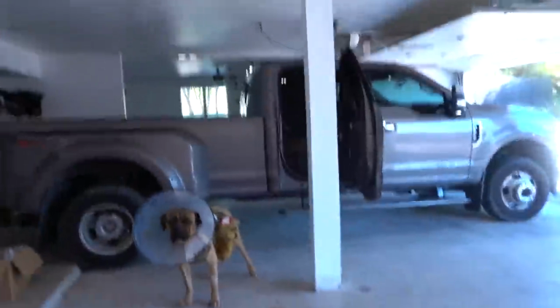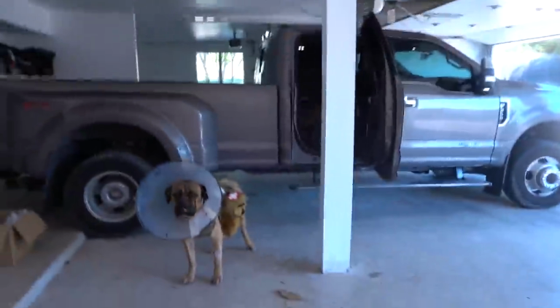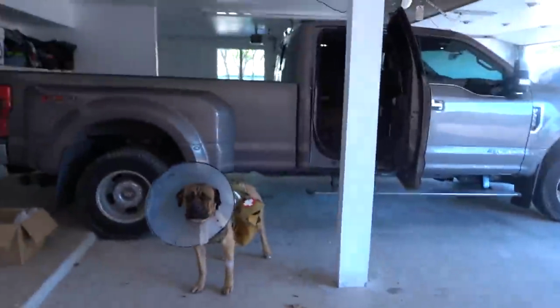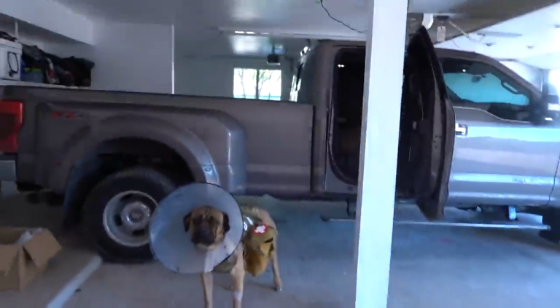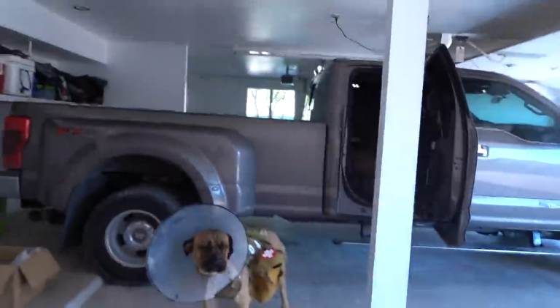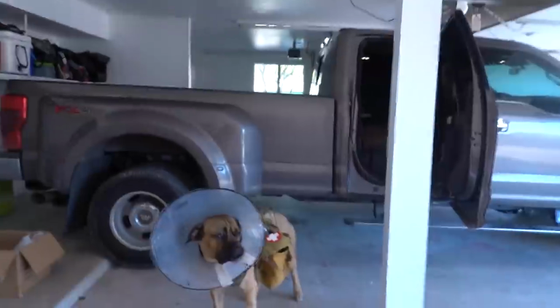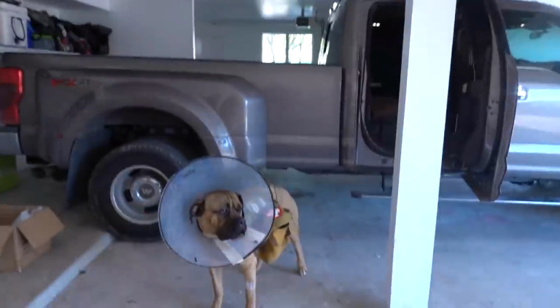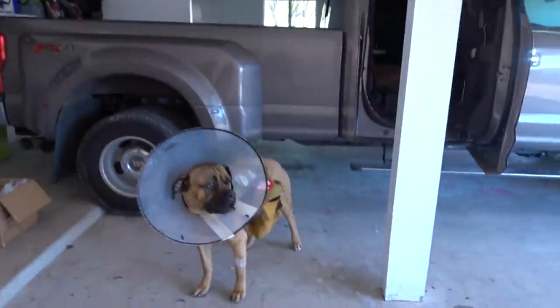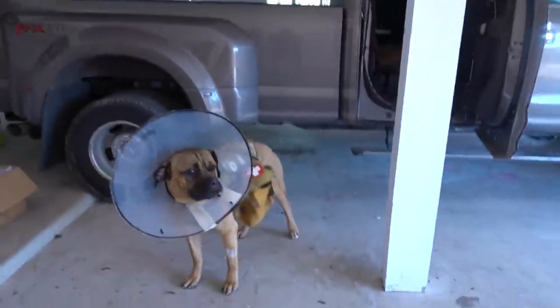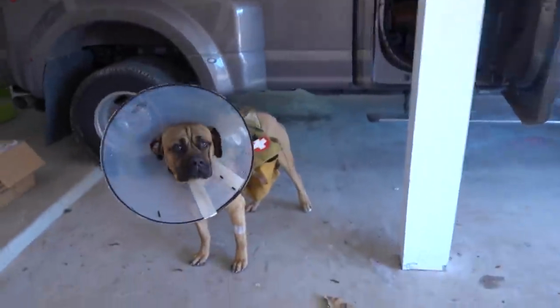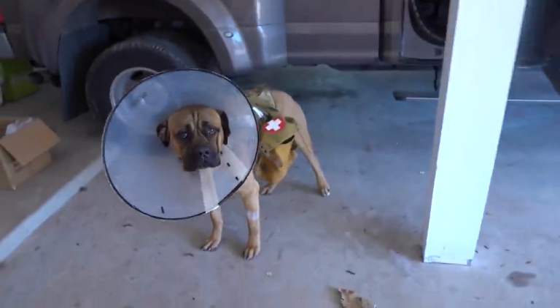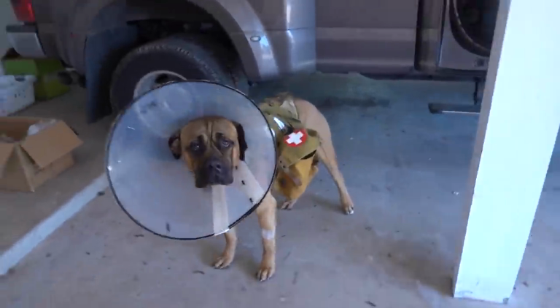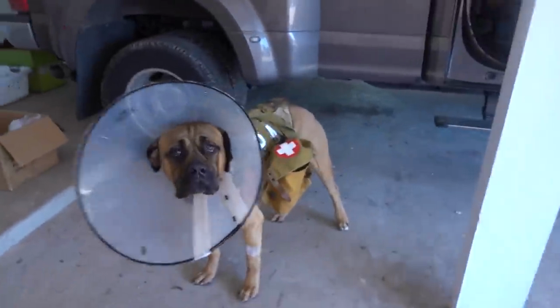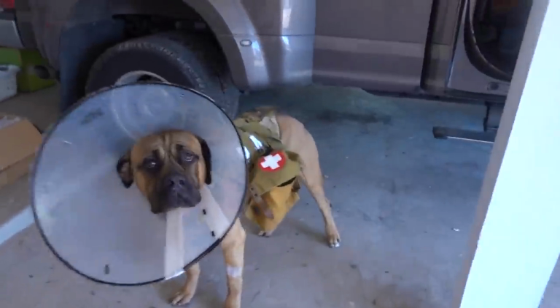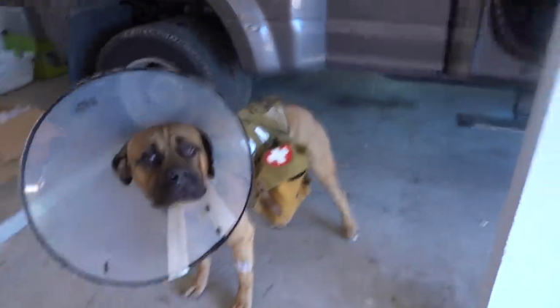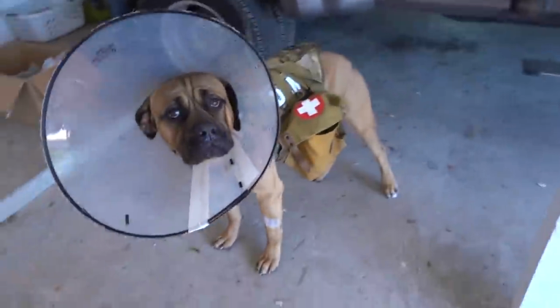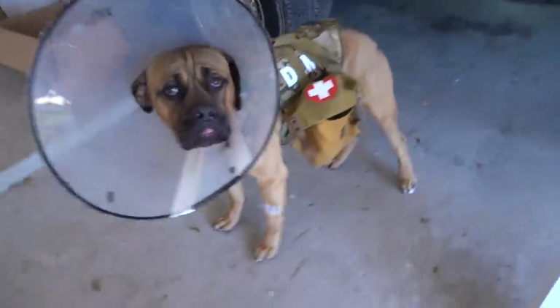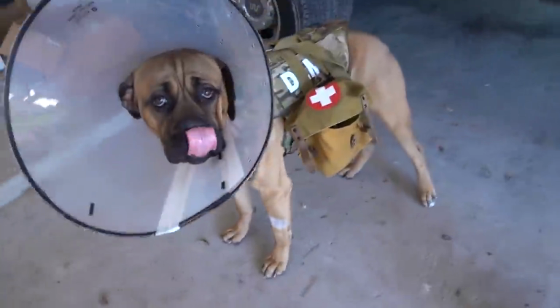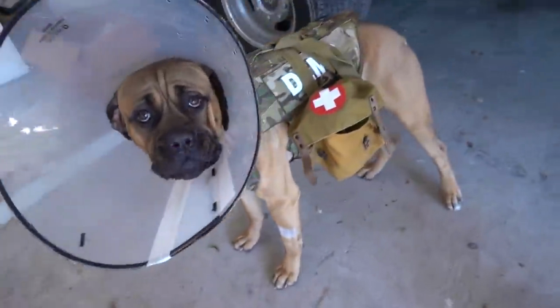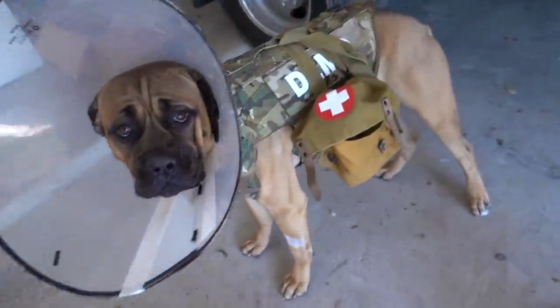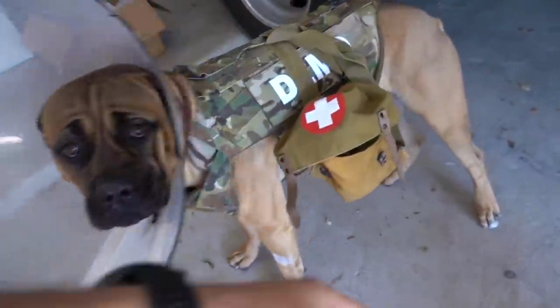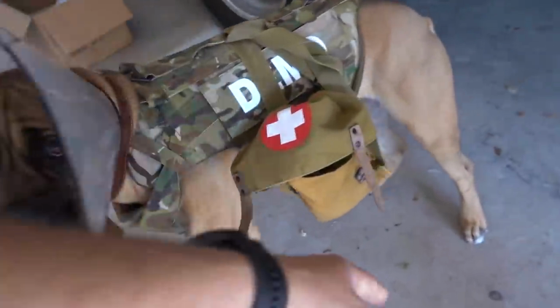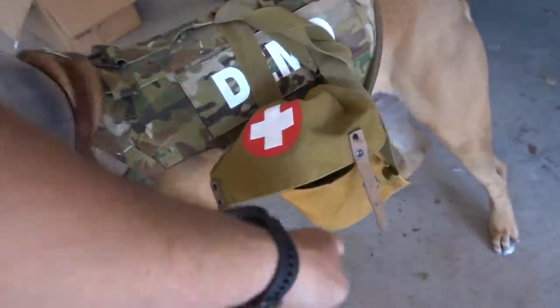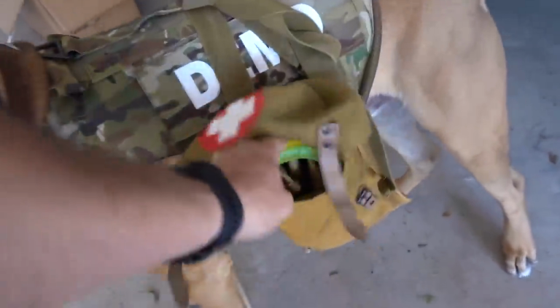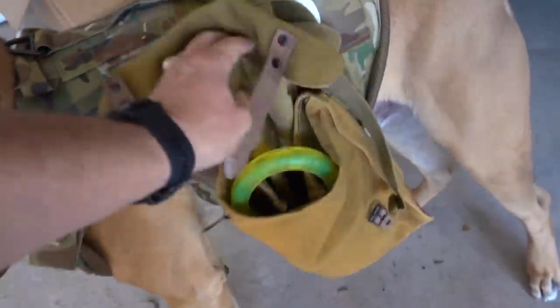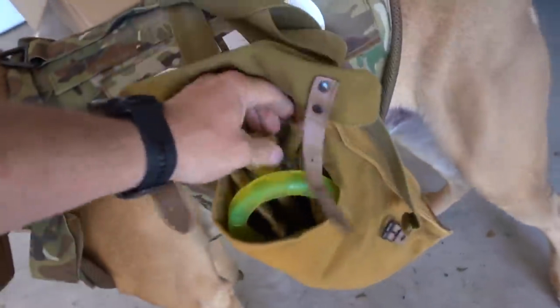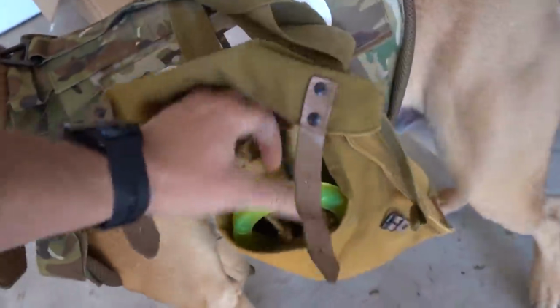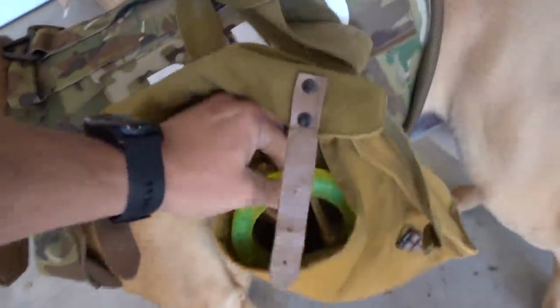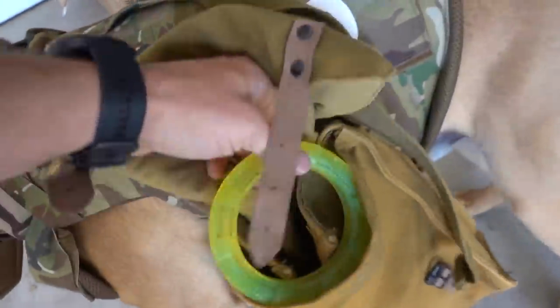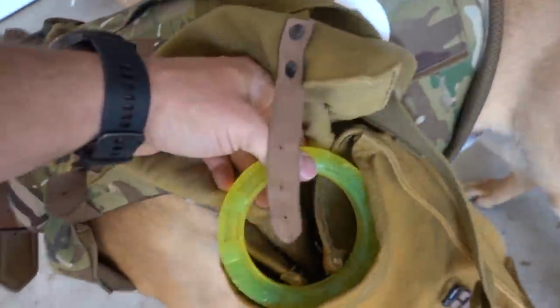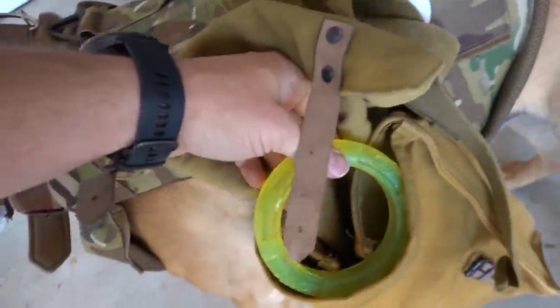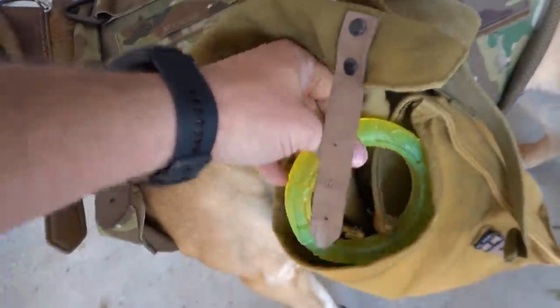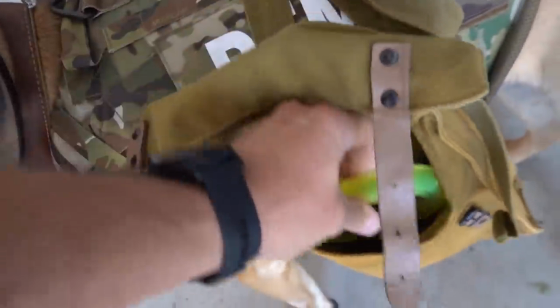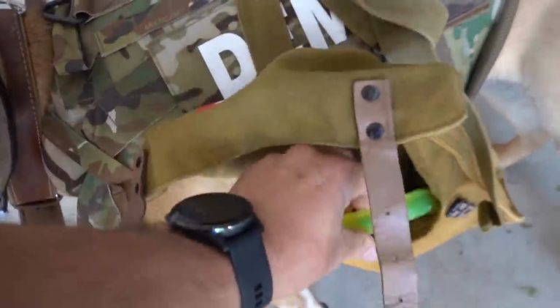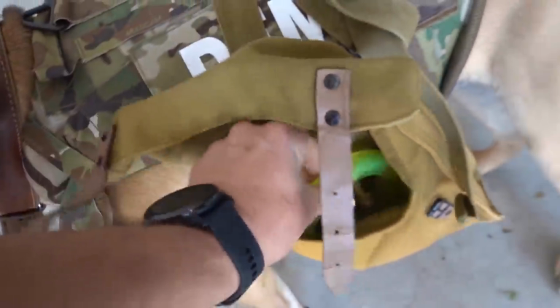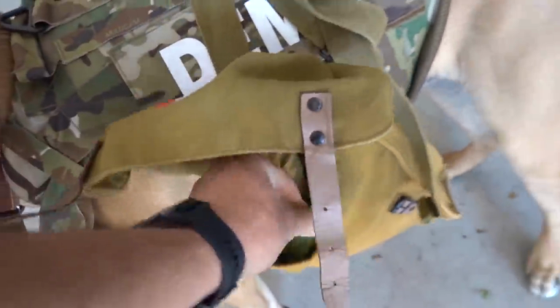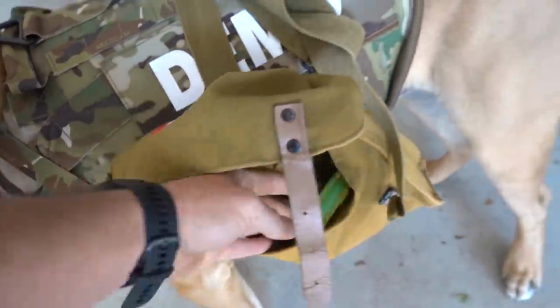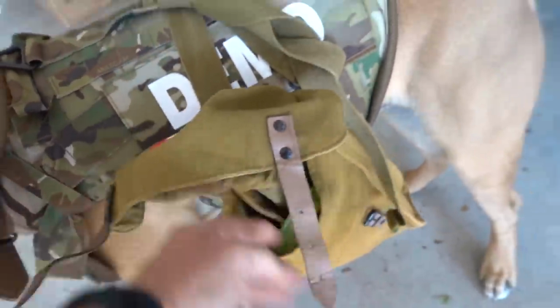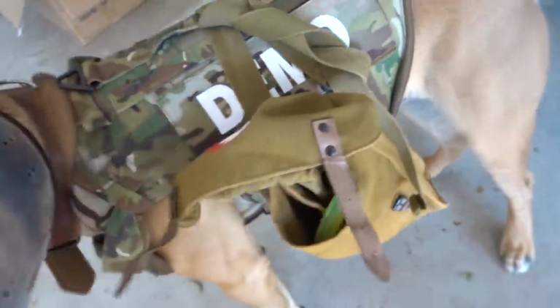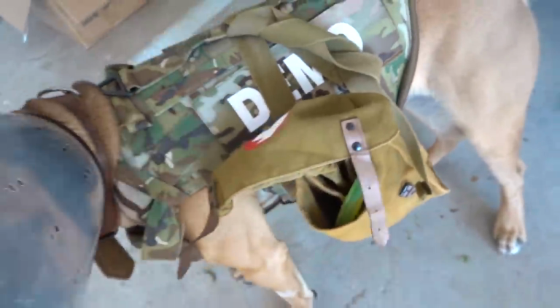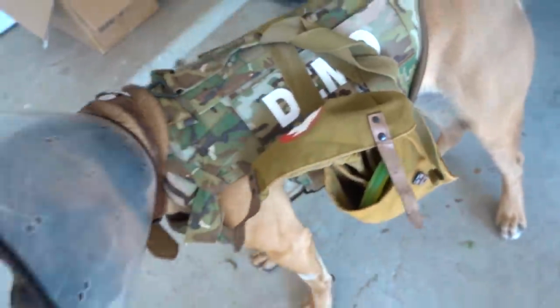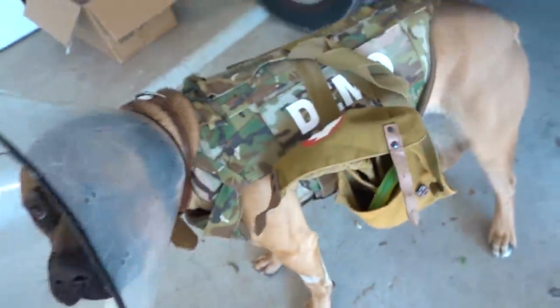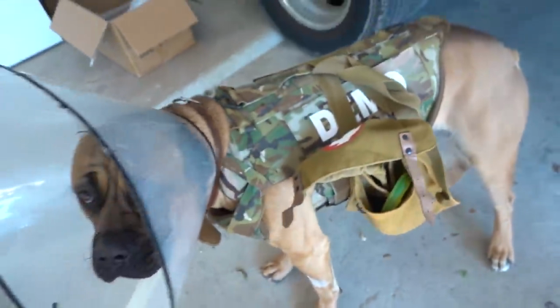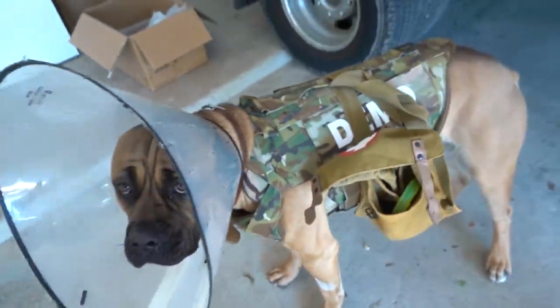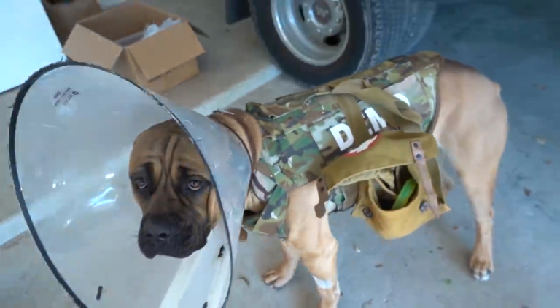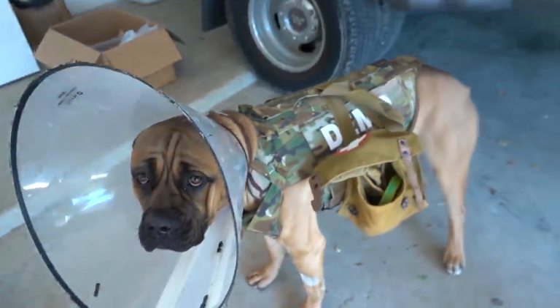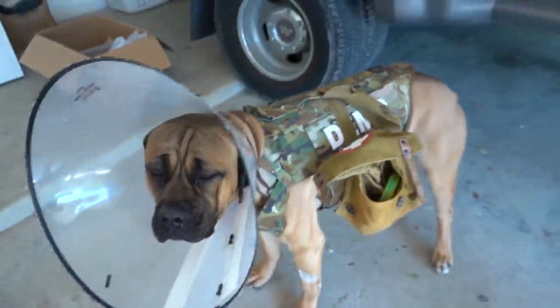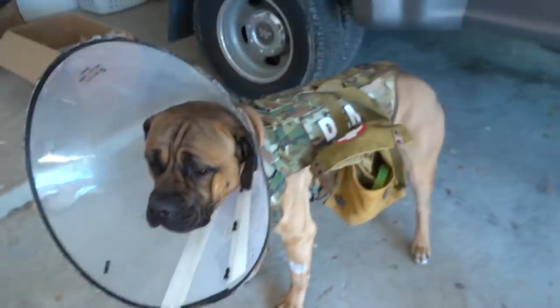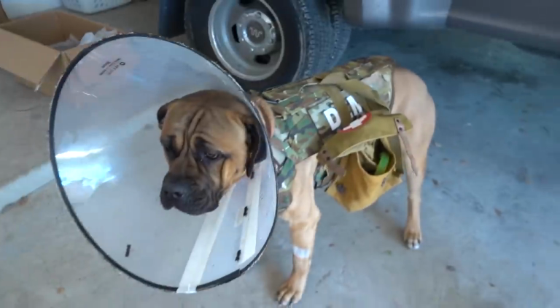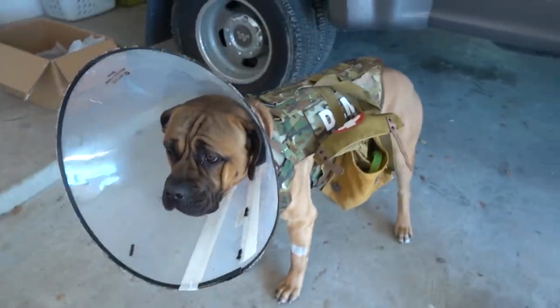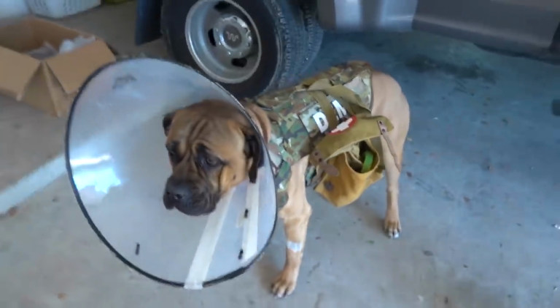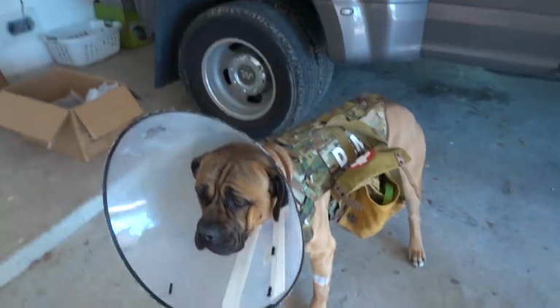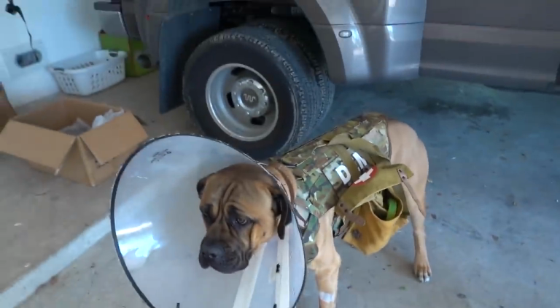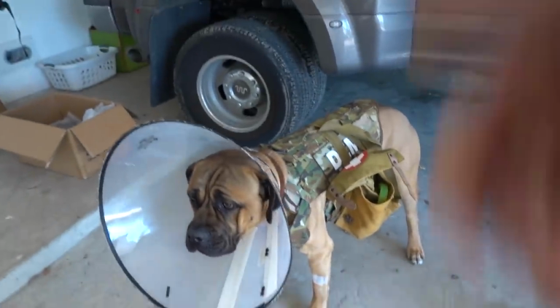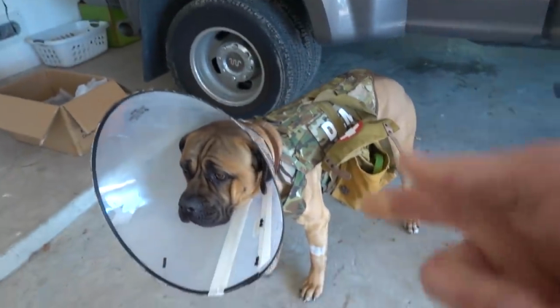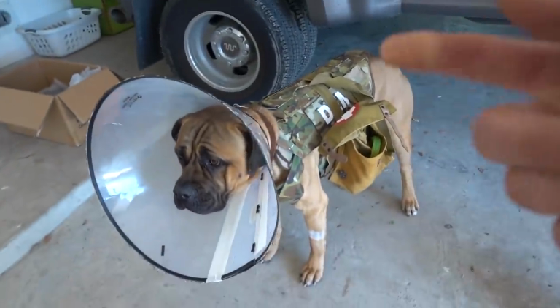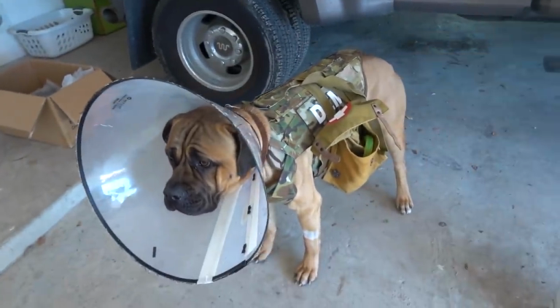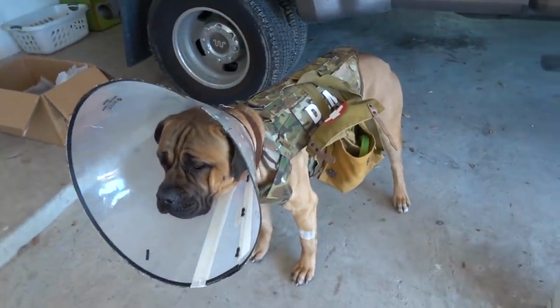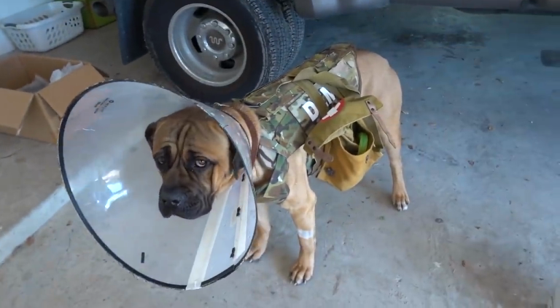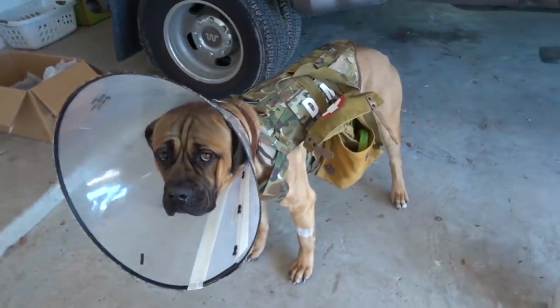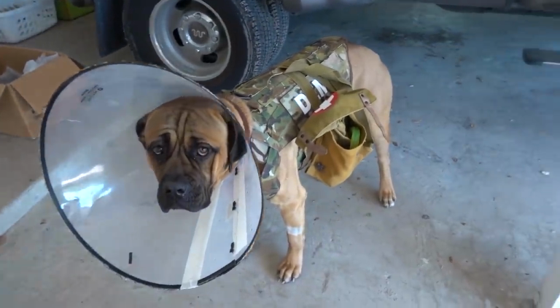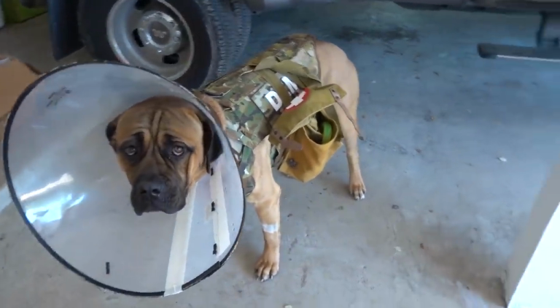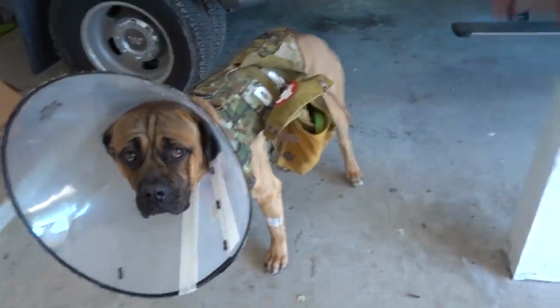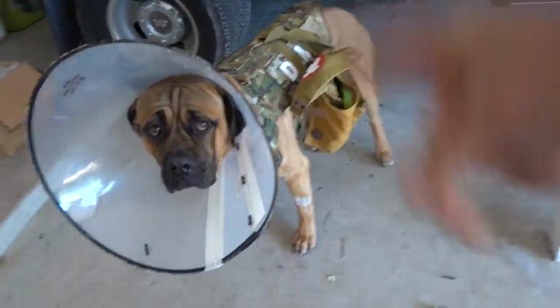Oh wow, you look great, bud. Oh, med kit — good thinking. Oh yeah, that's a dog toy. We'll talk about that in the car.